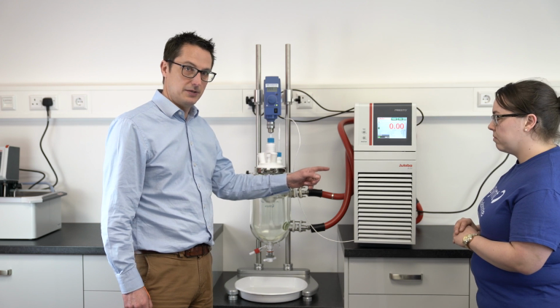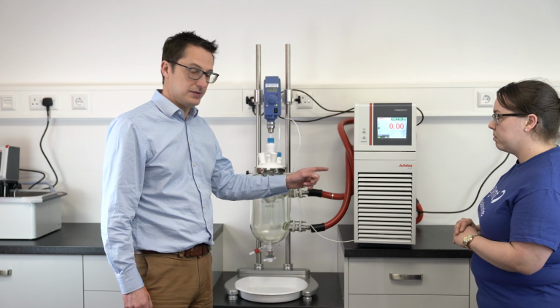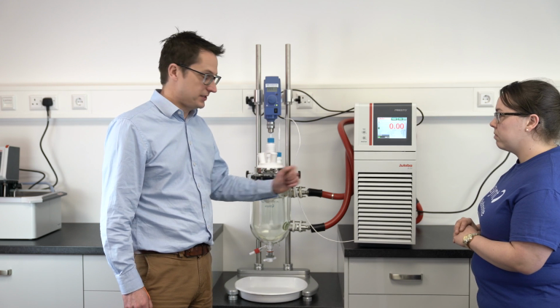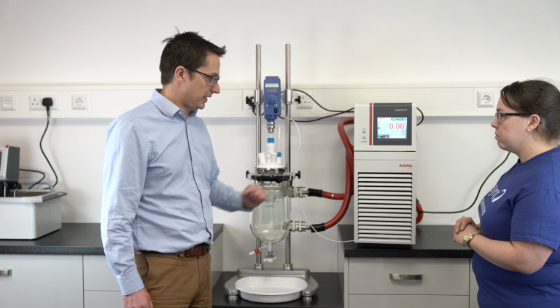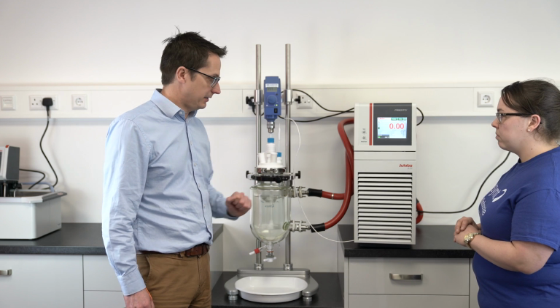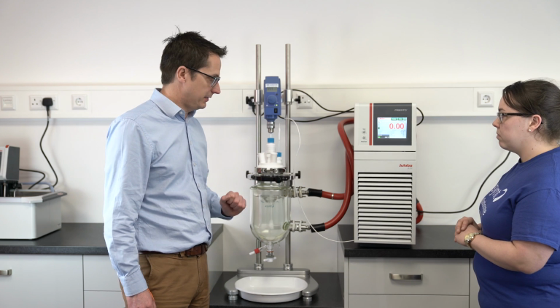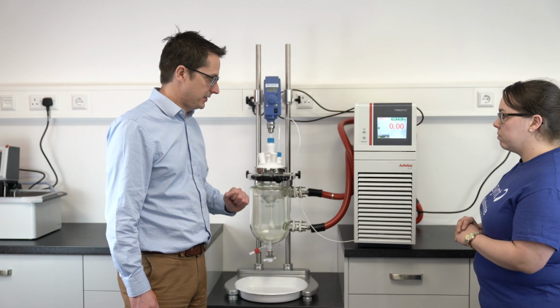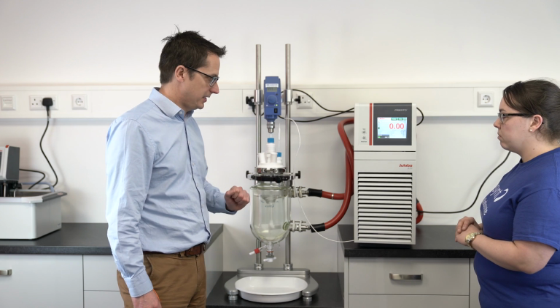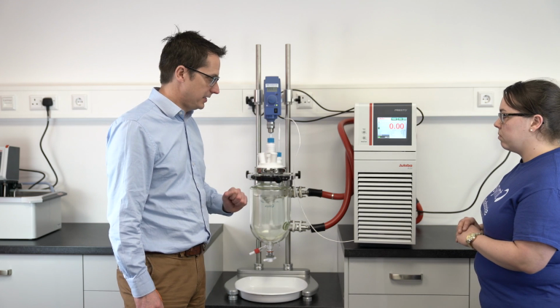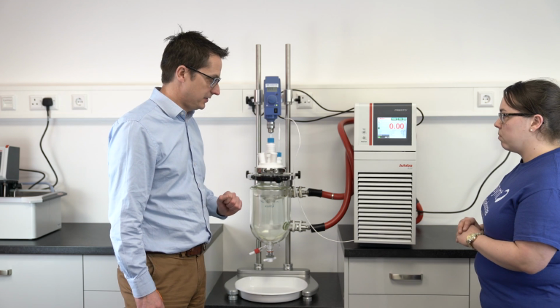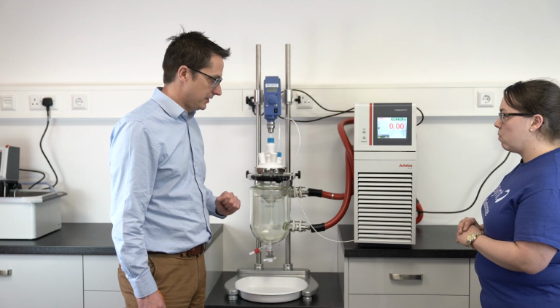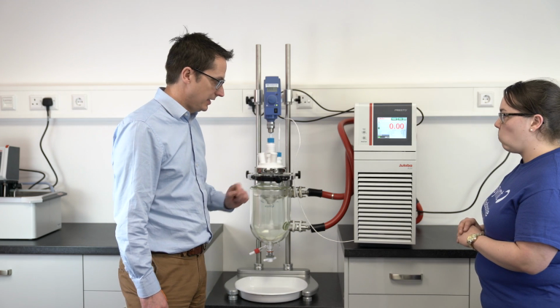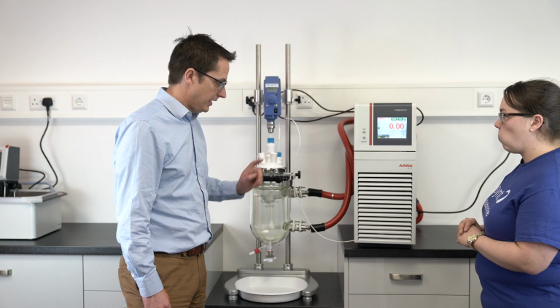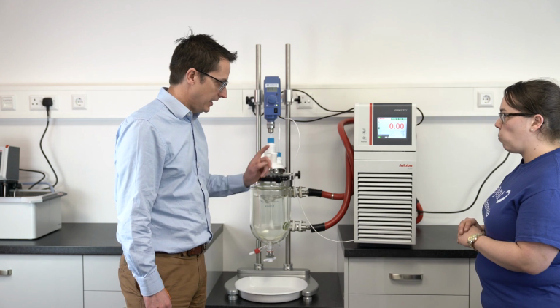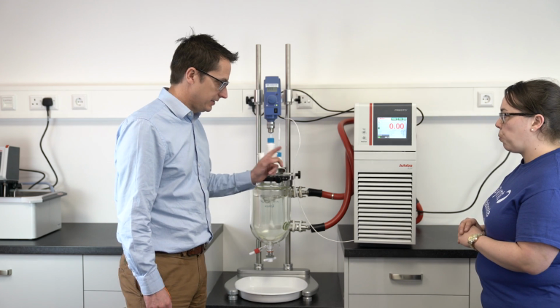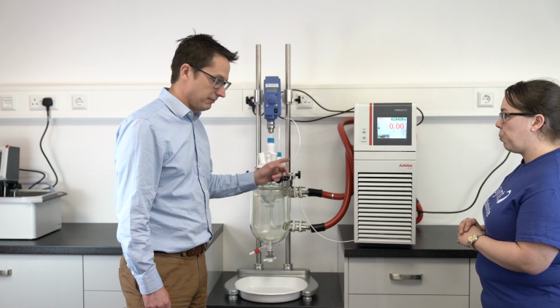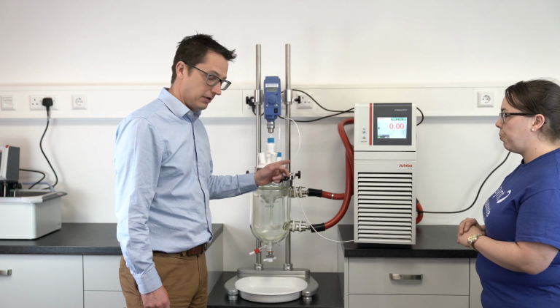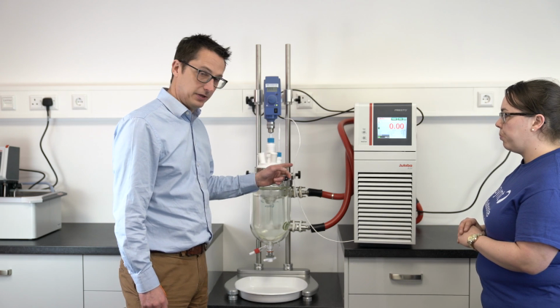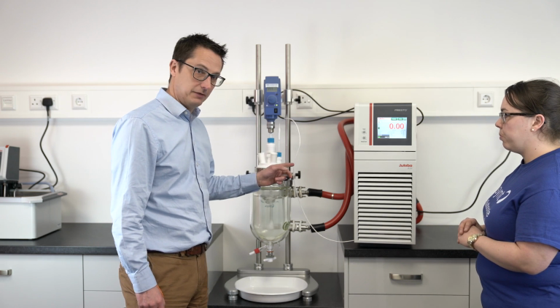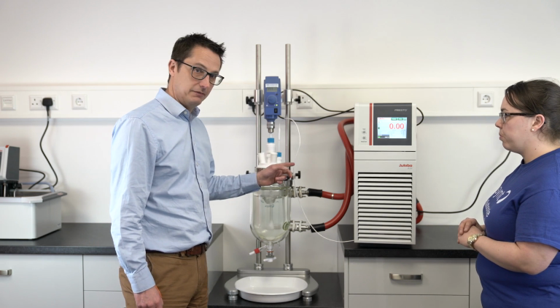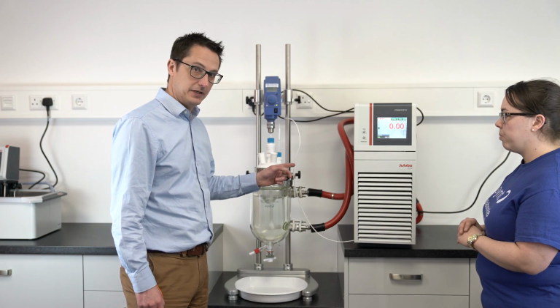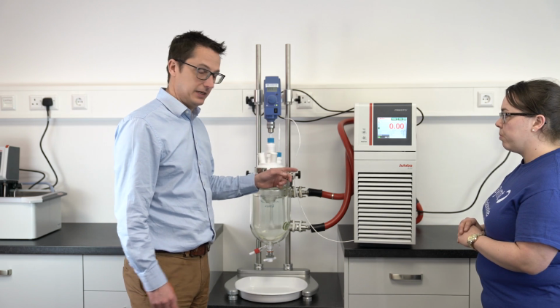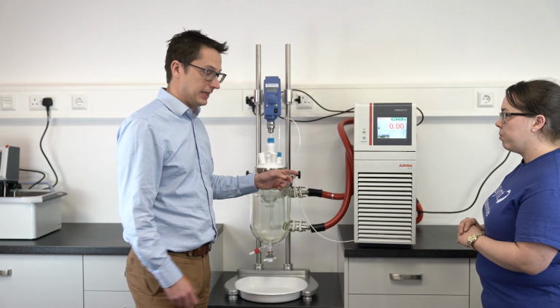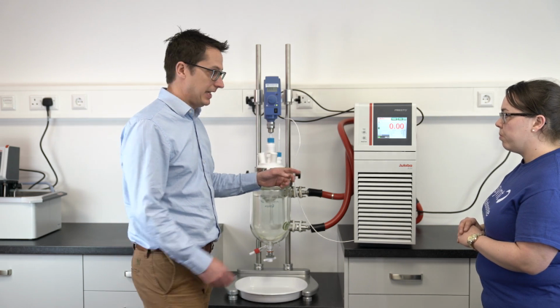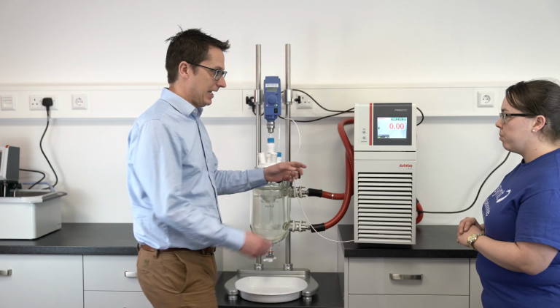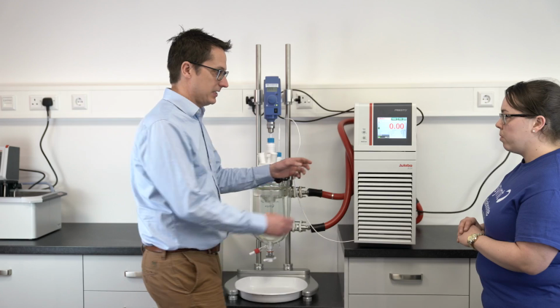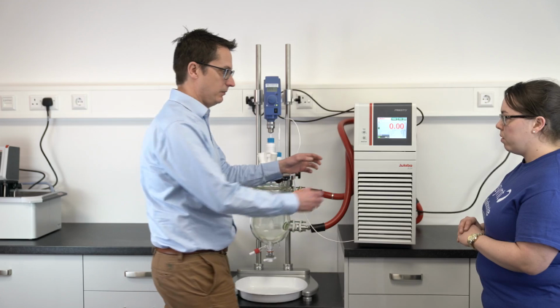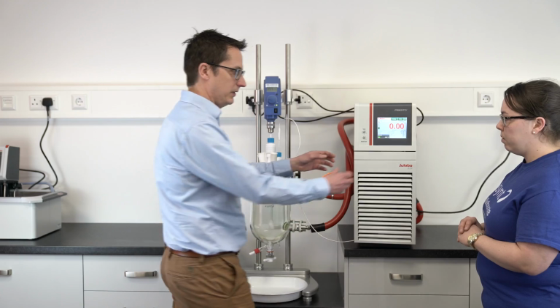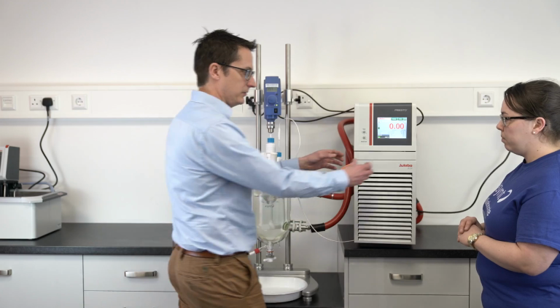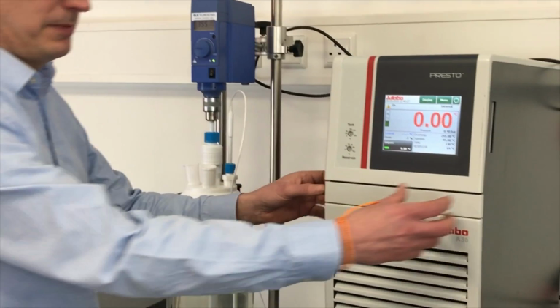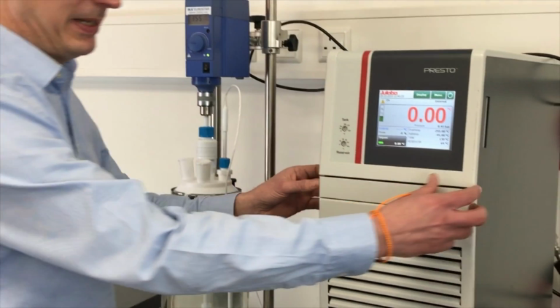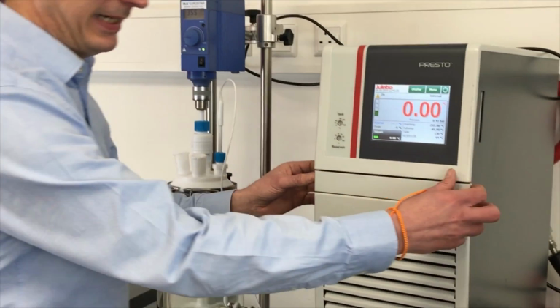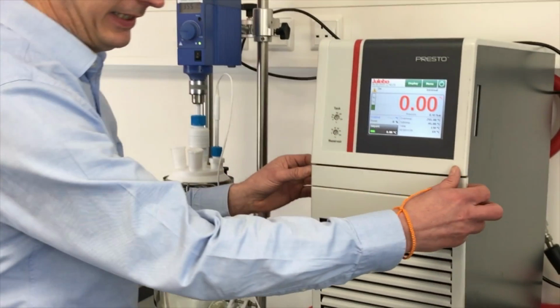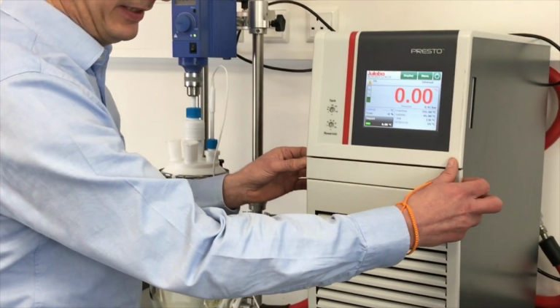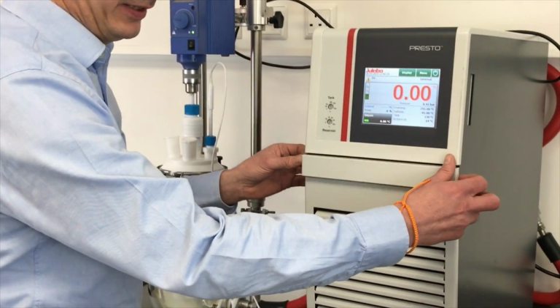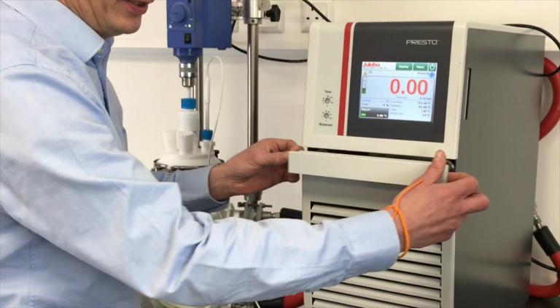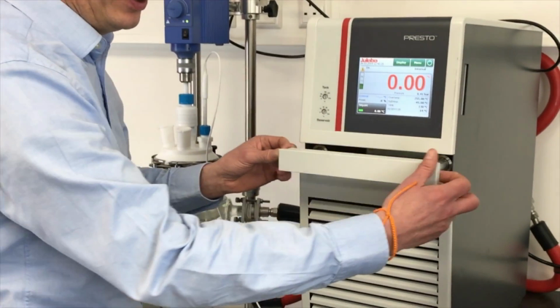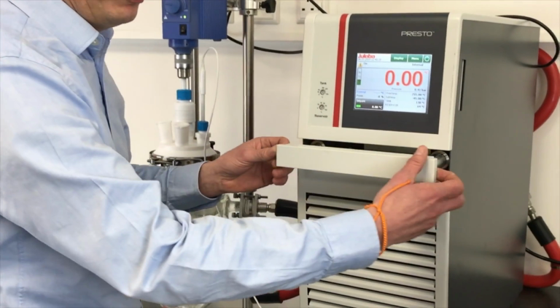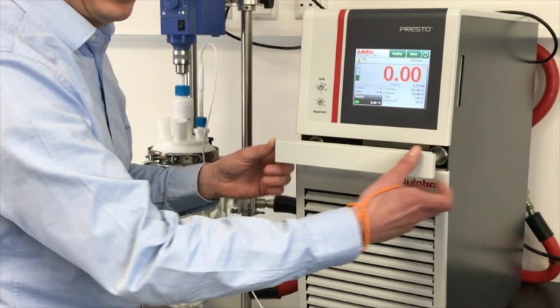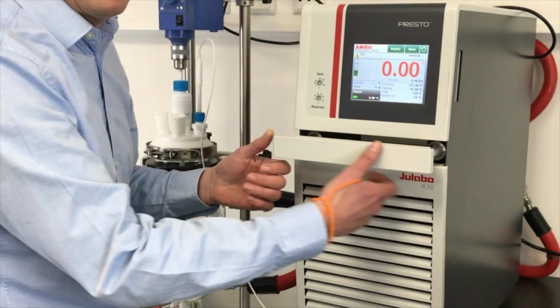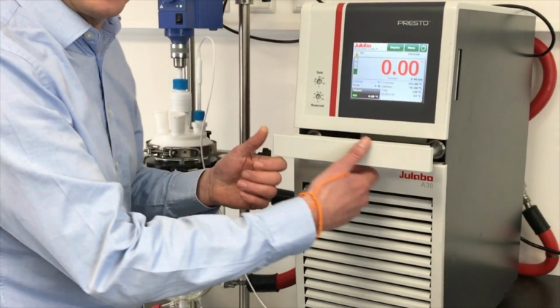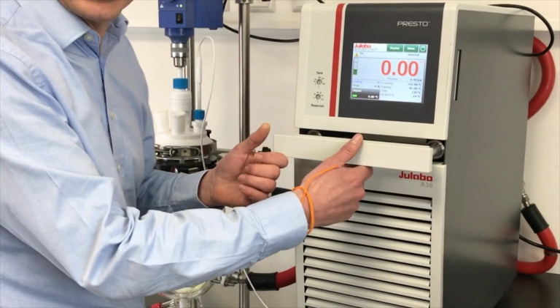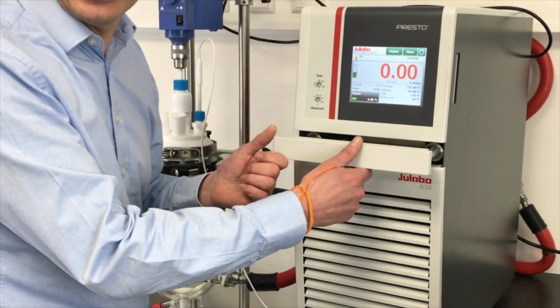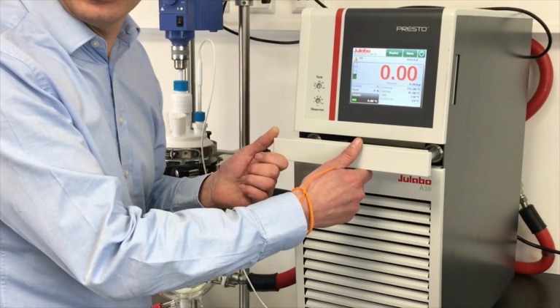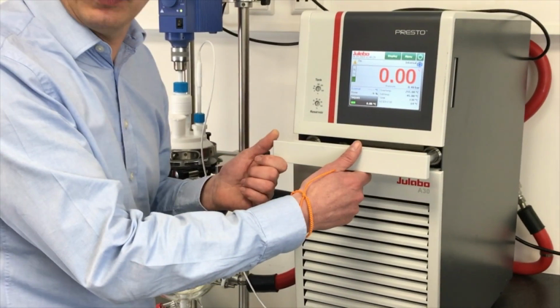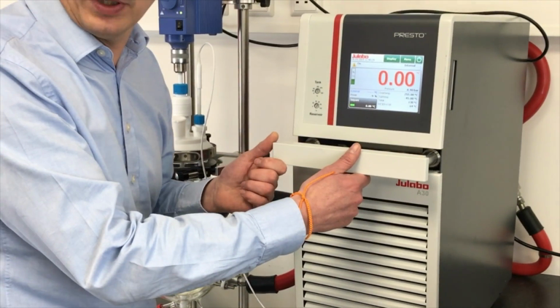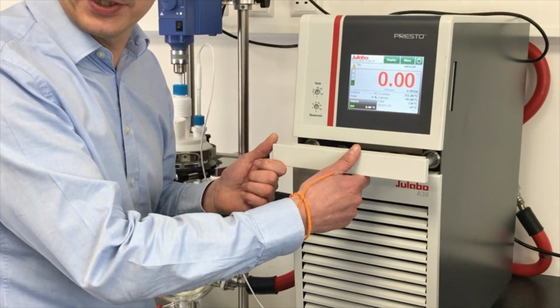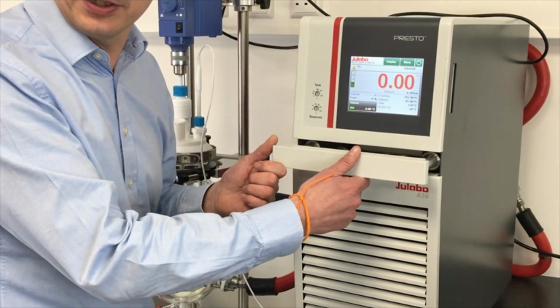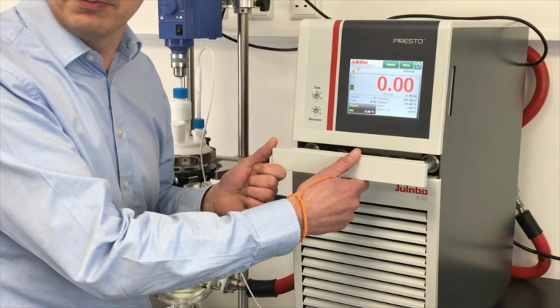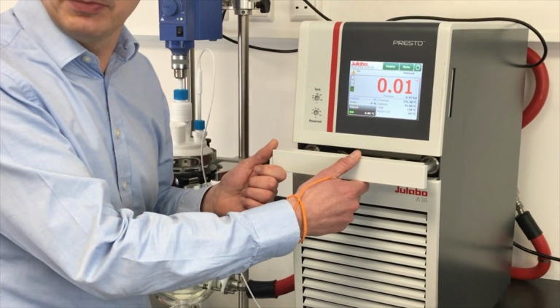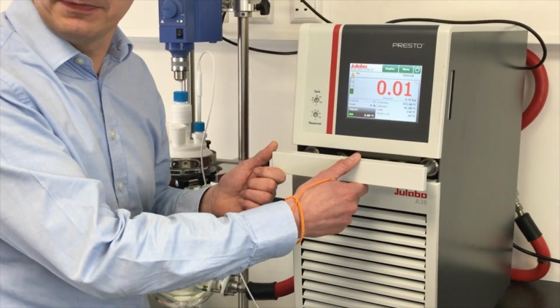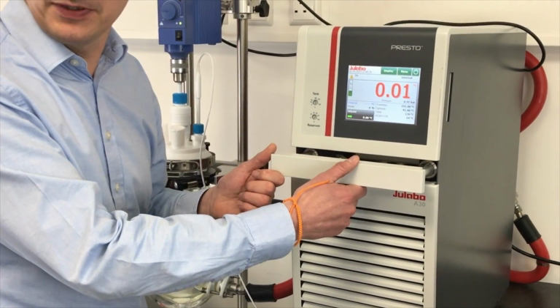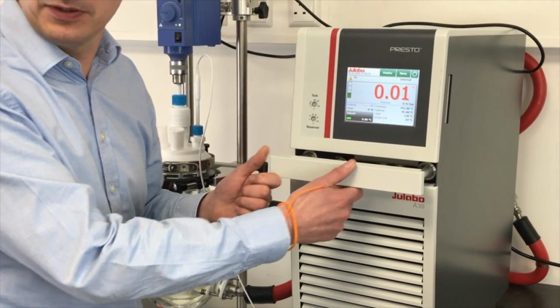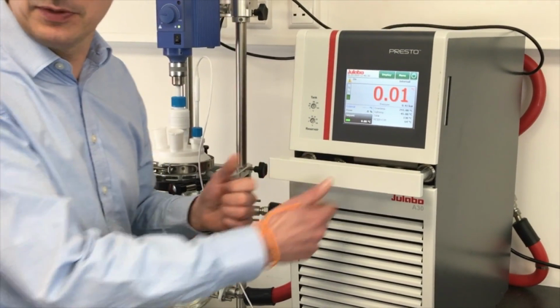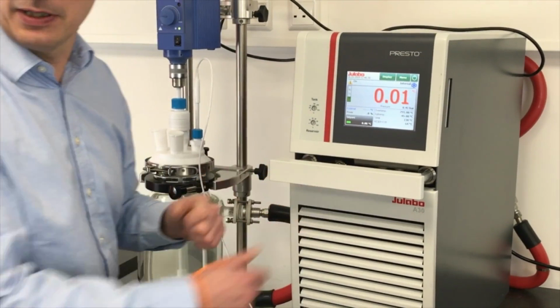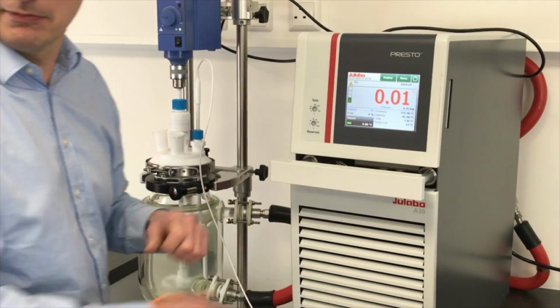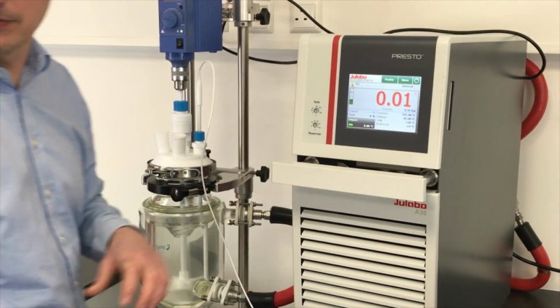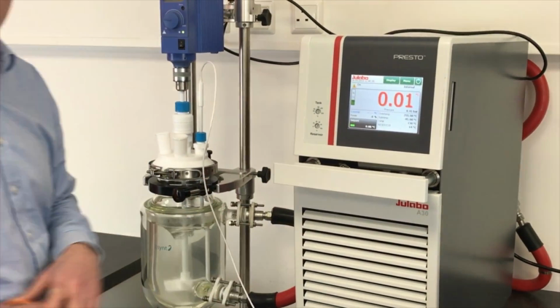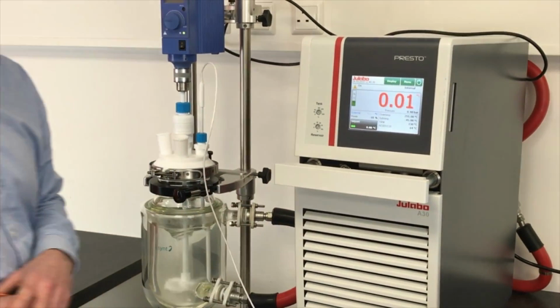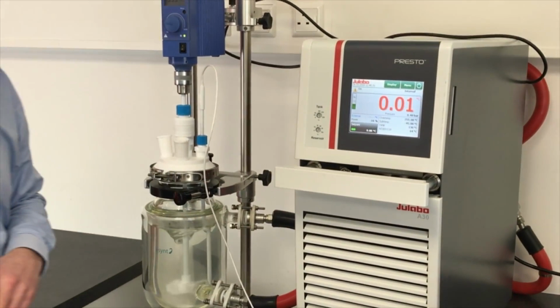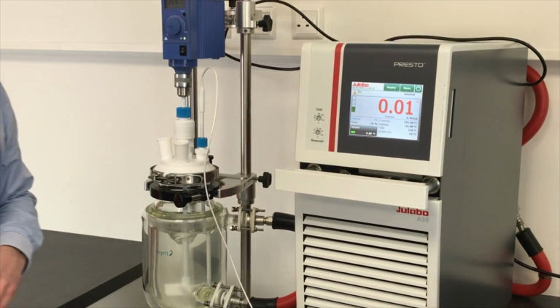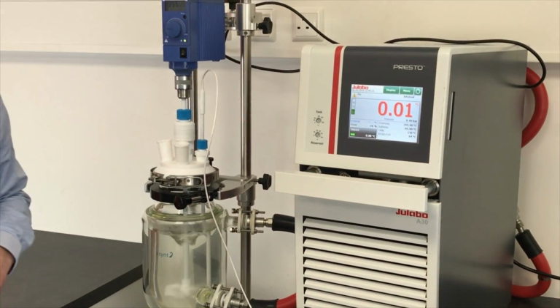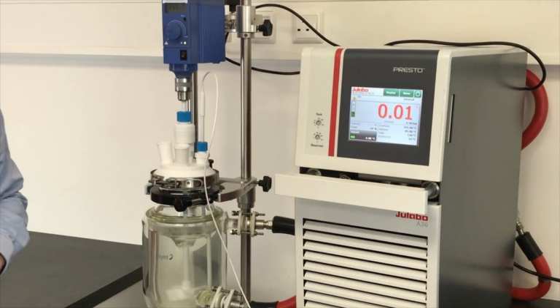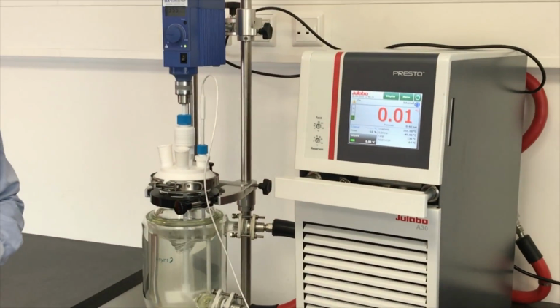The second reason is it's rather convenient — it has wheels on the back. Pull out this handle and you can move the unit around your laboratory.